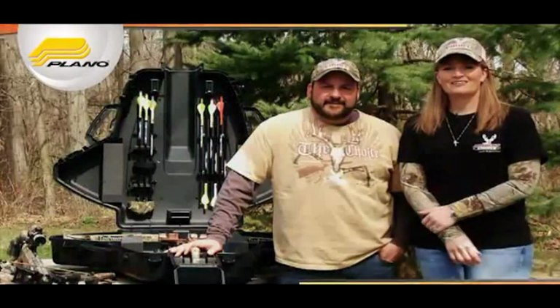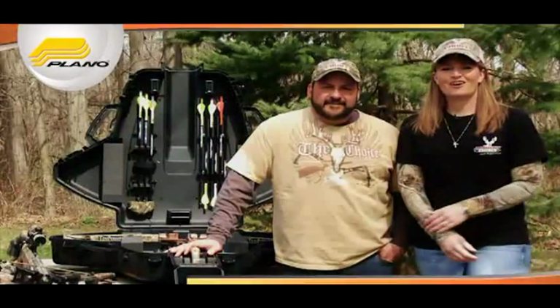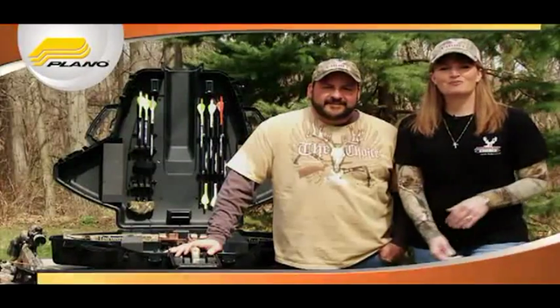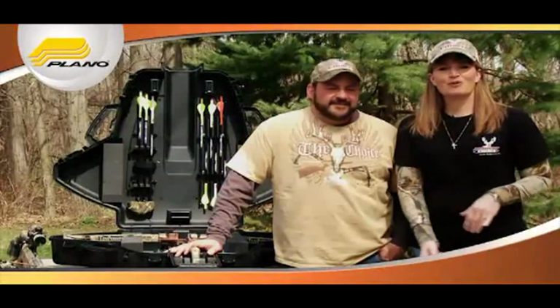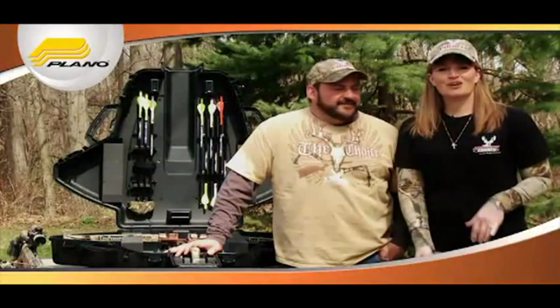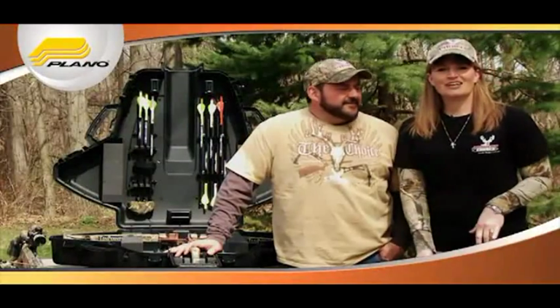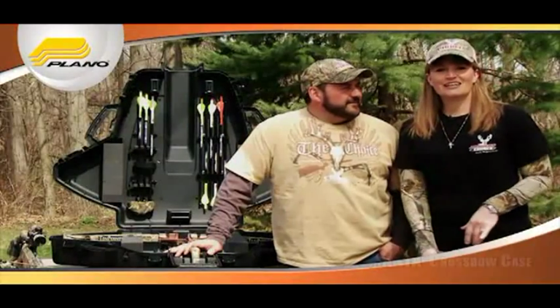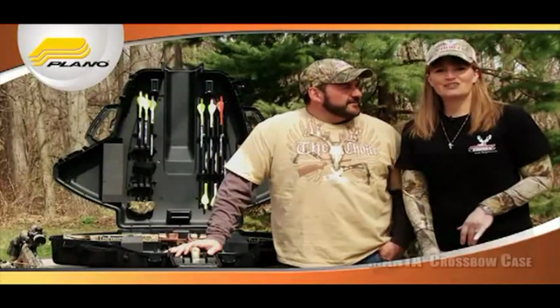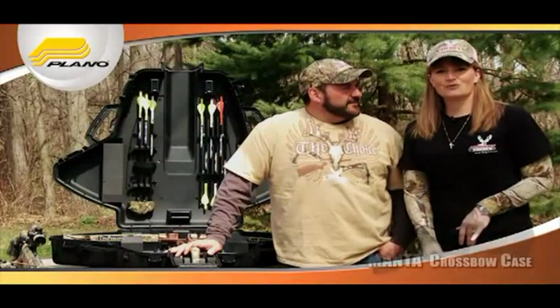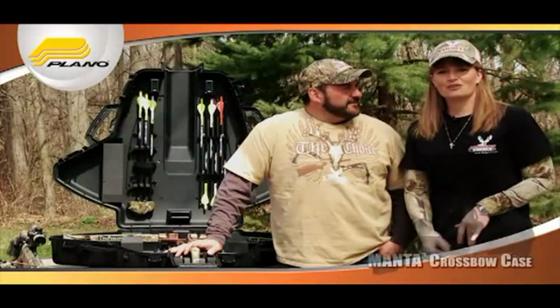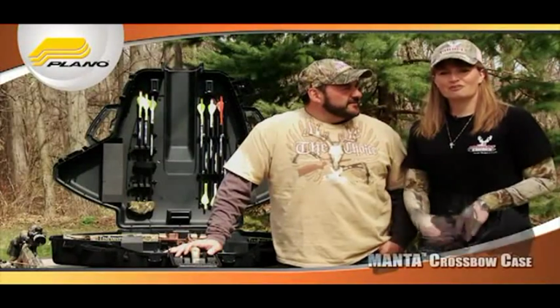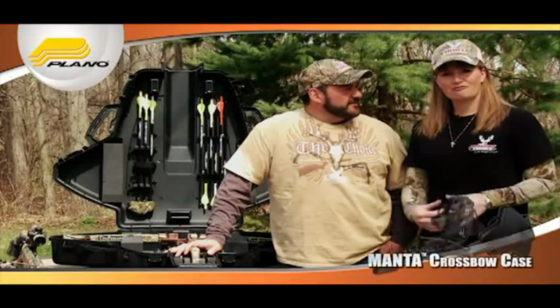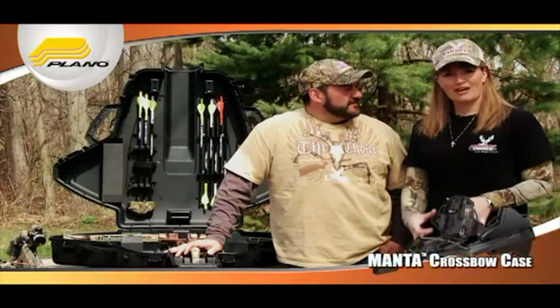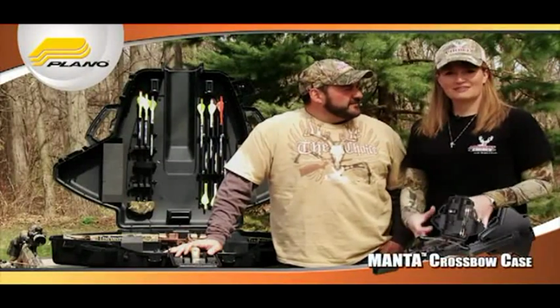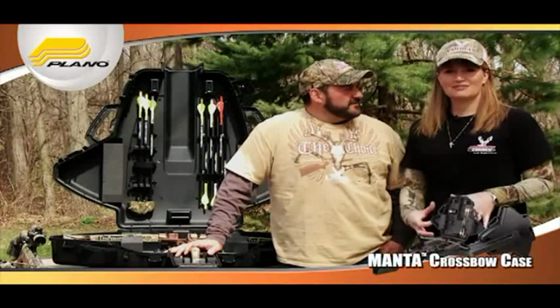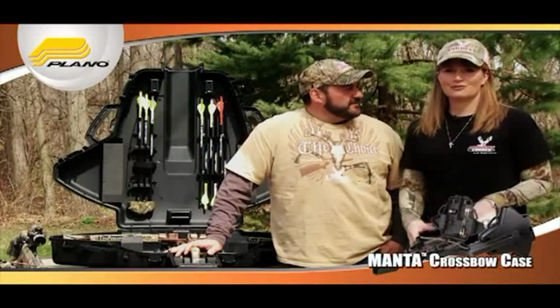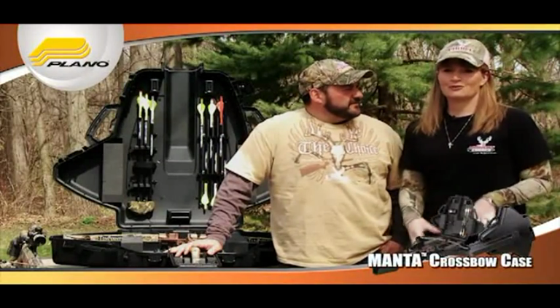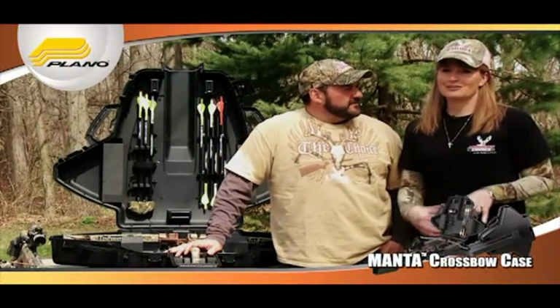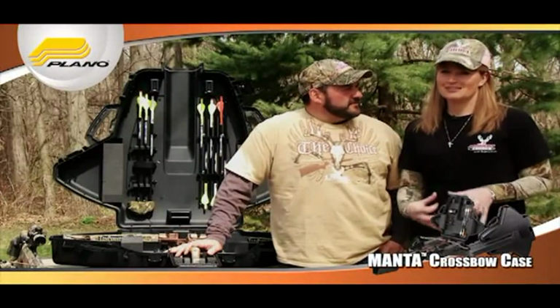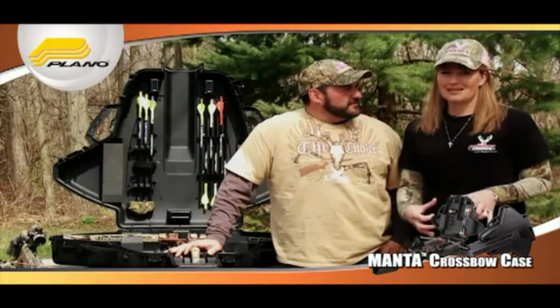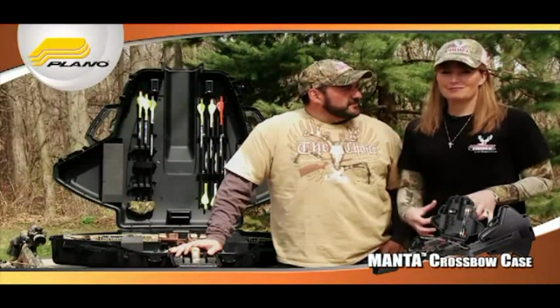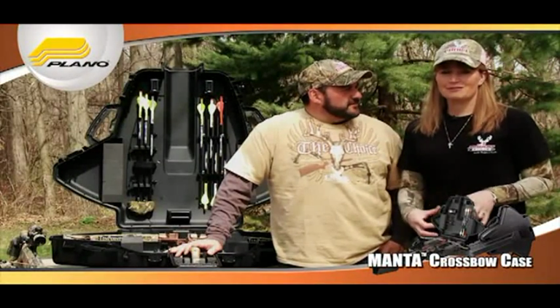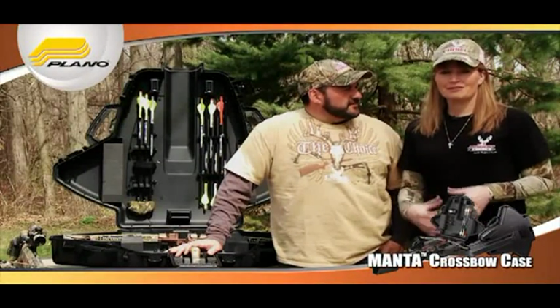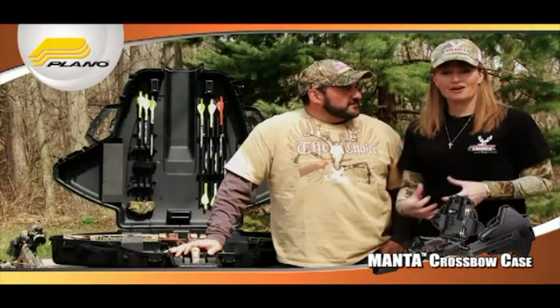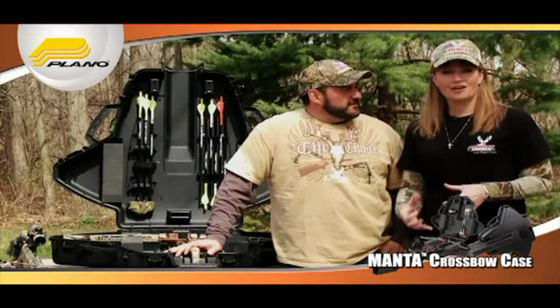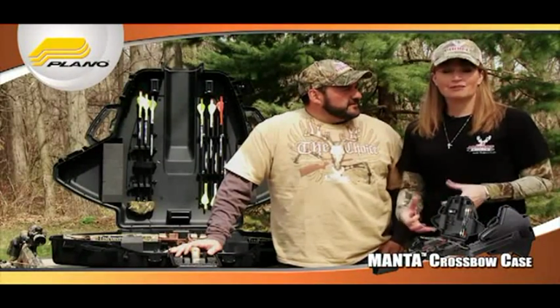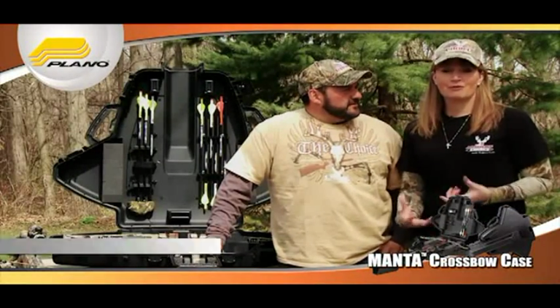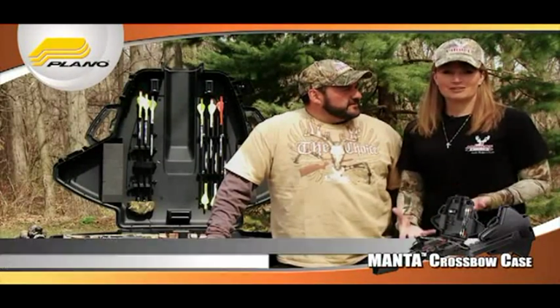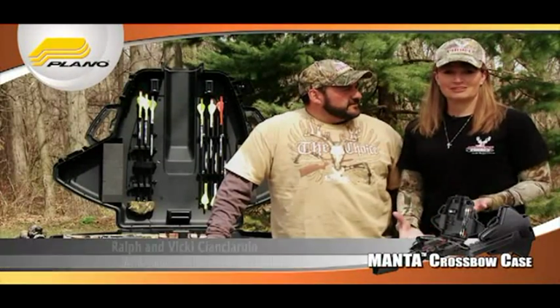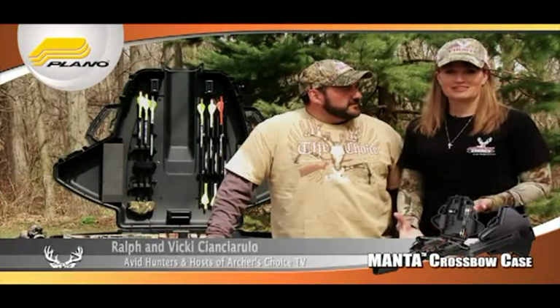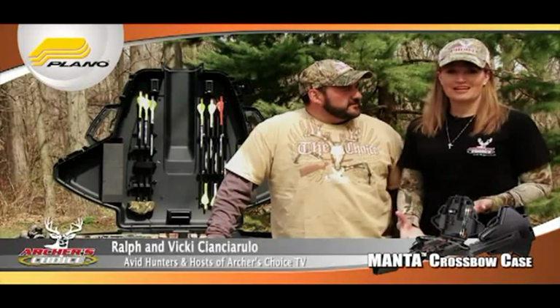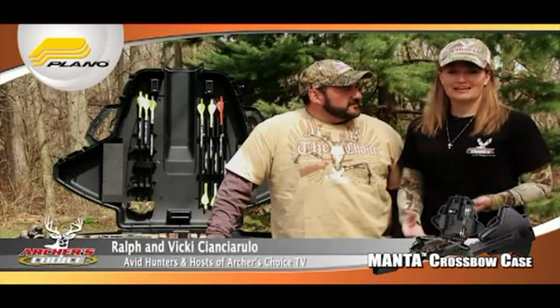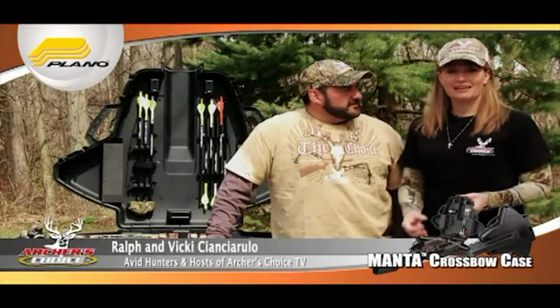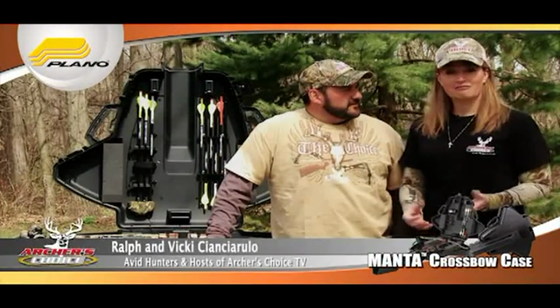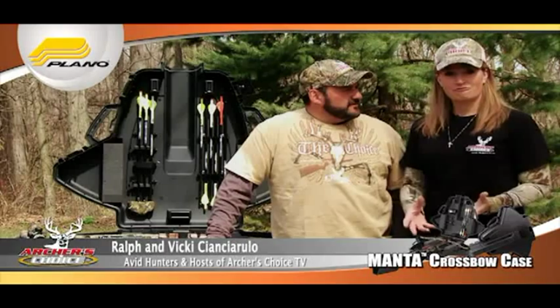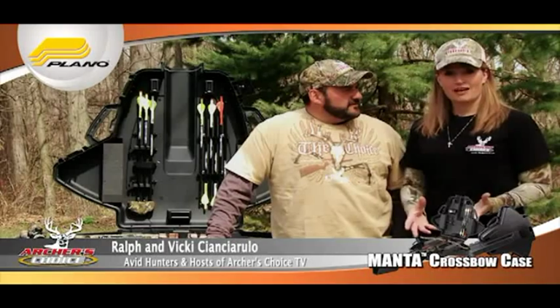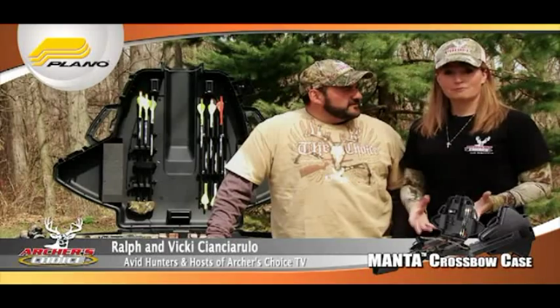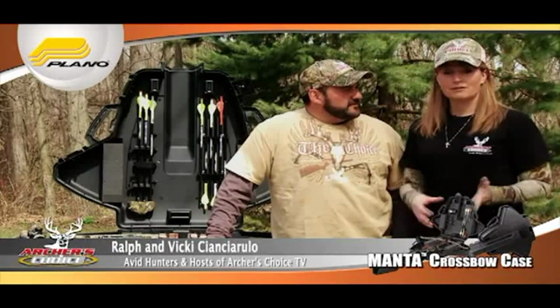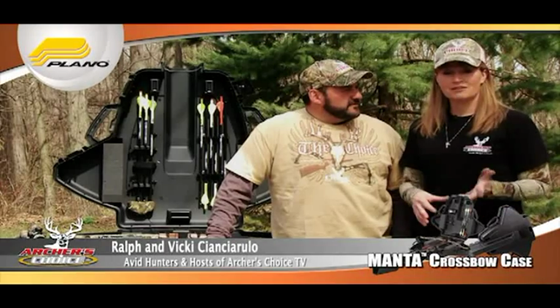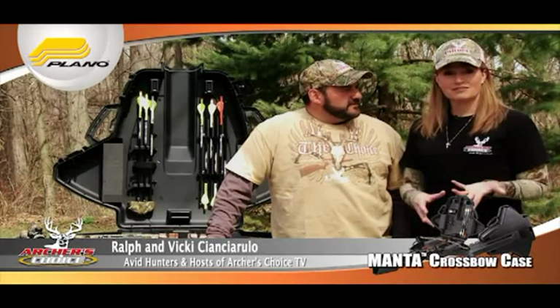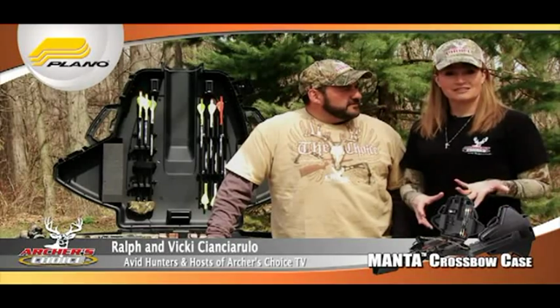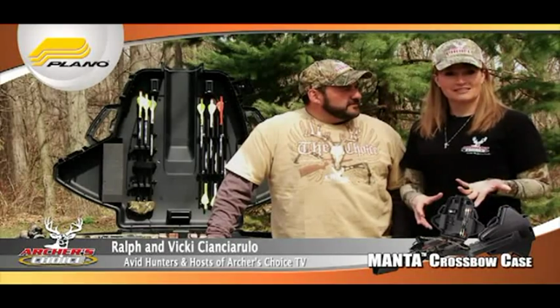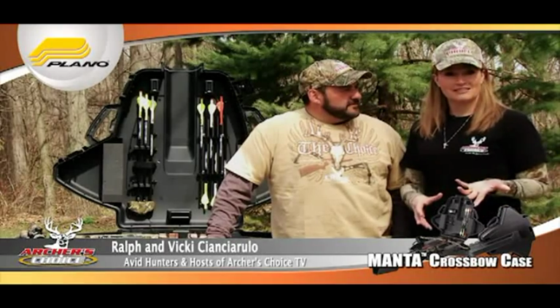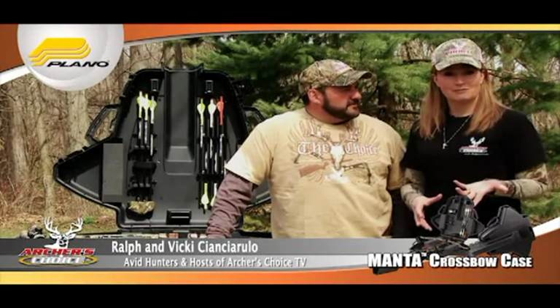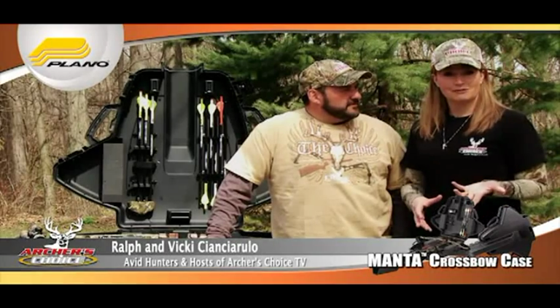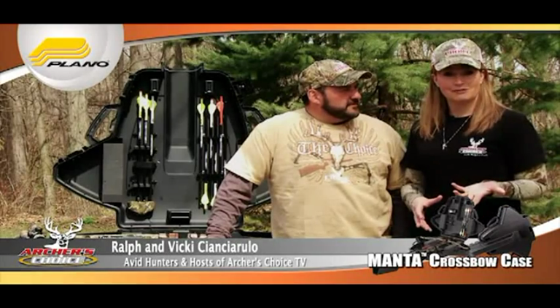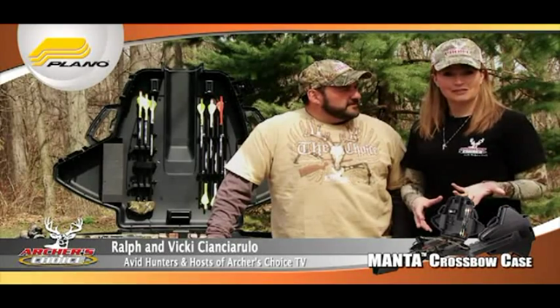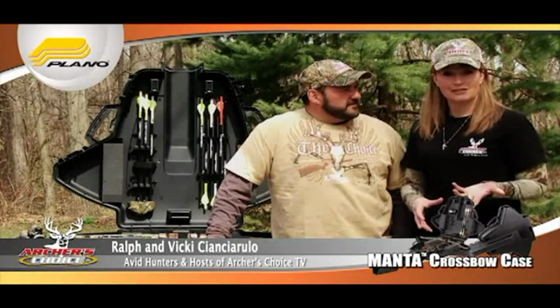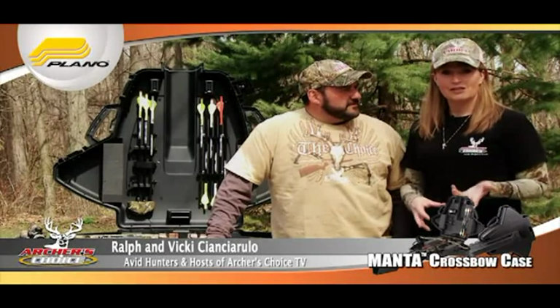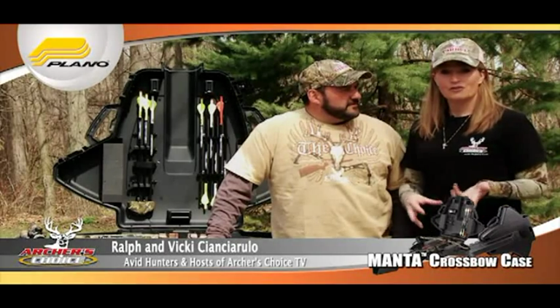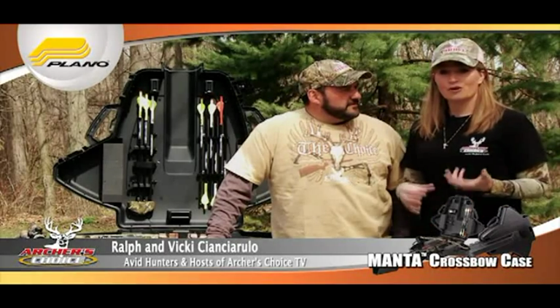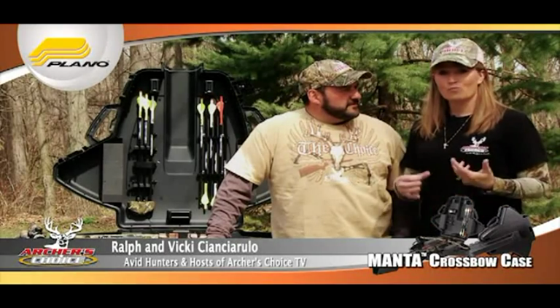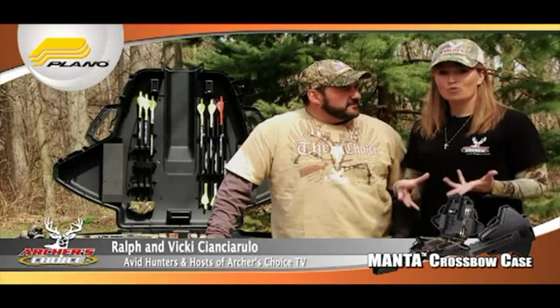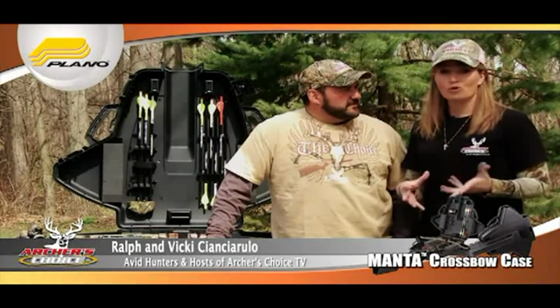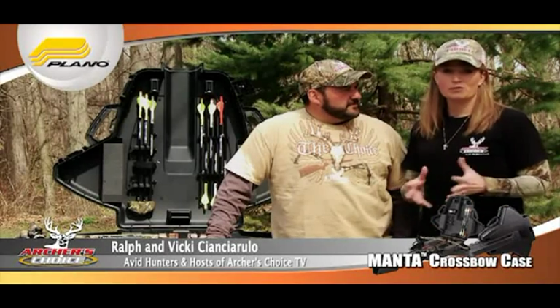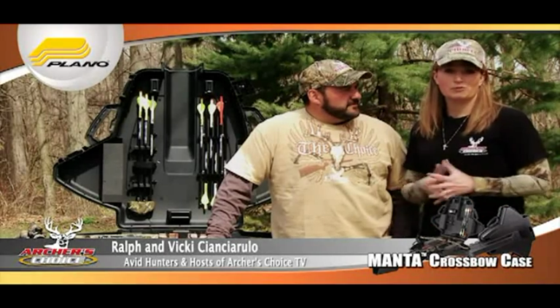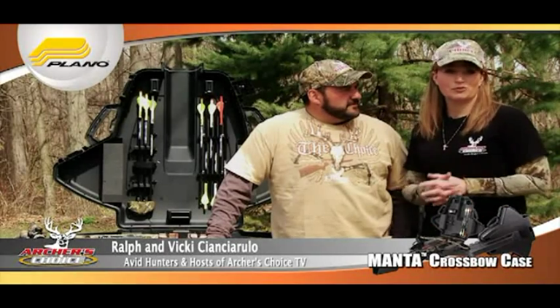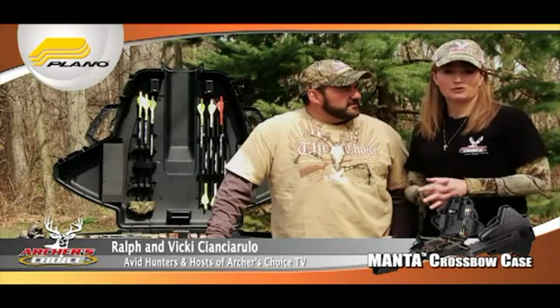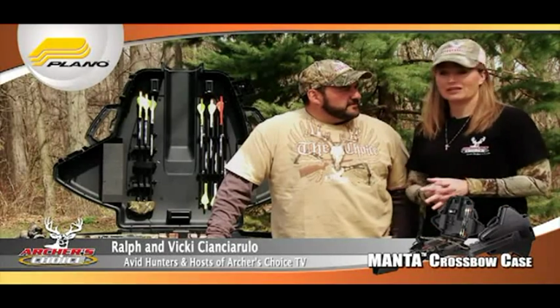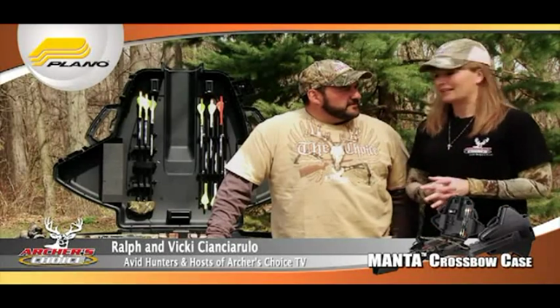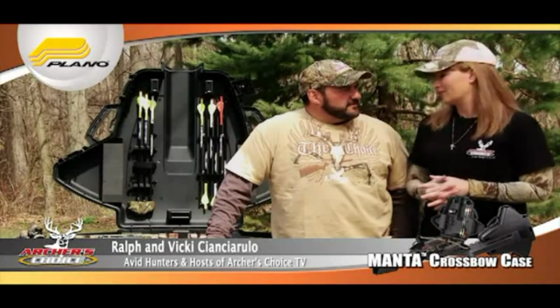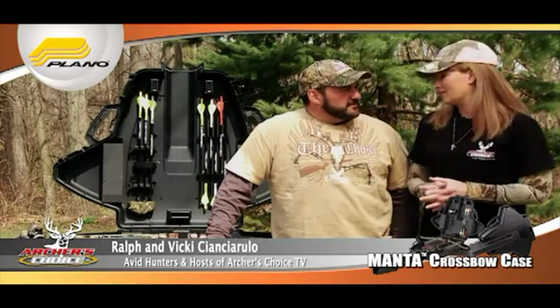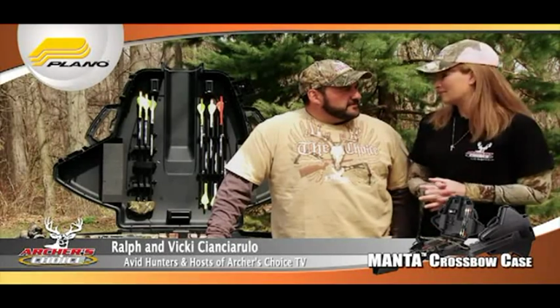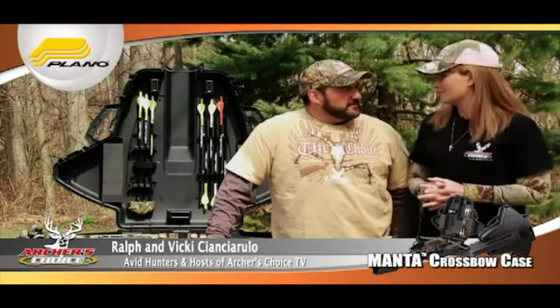Crossbow hunting is one of the fastest-growing segments of the hunting market today. In fact, because of accessibility, there are more people doing it now than ever.